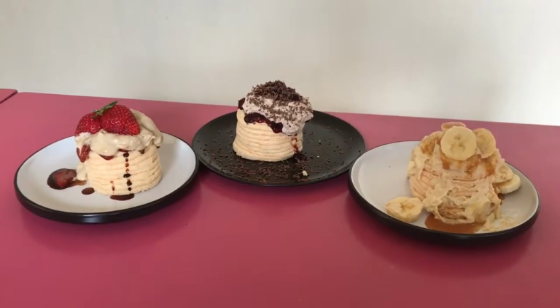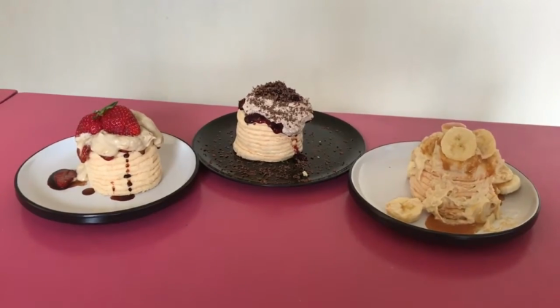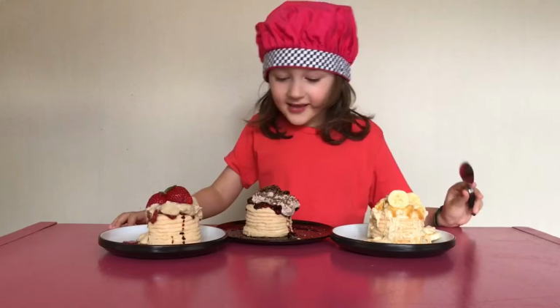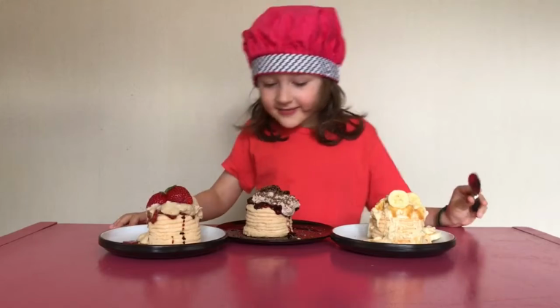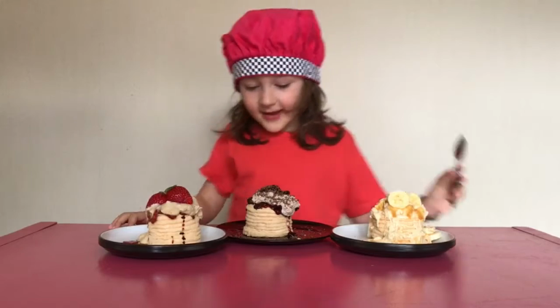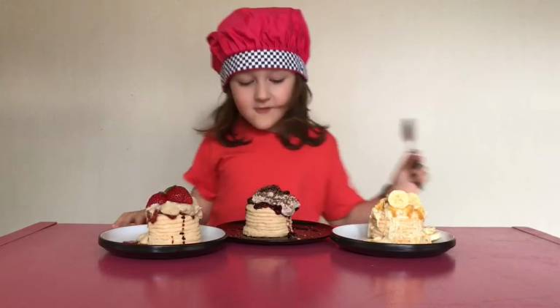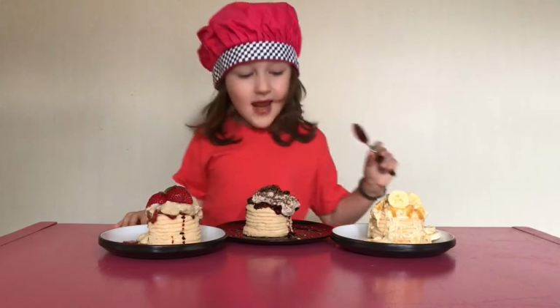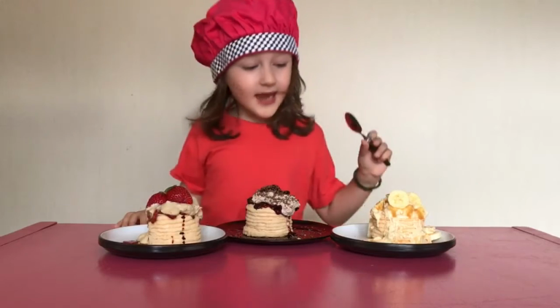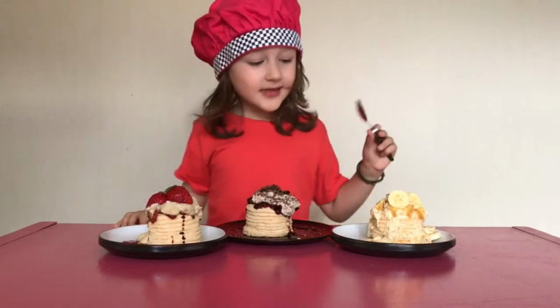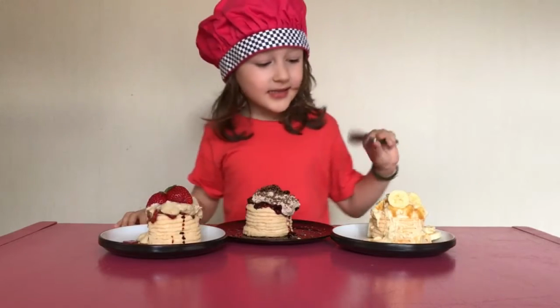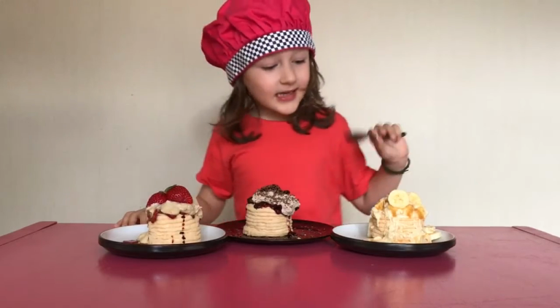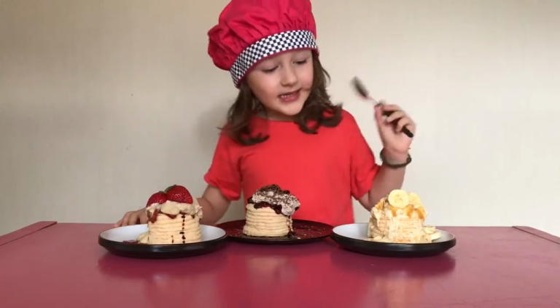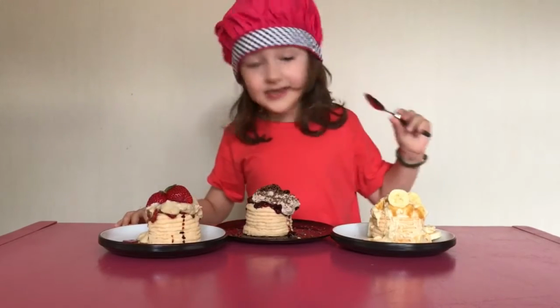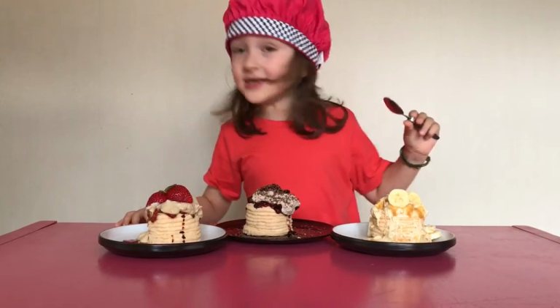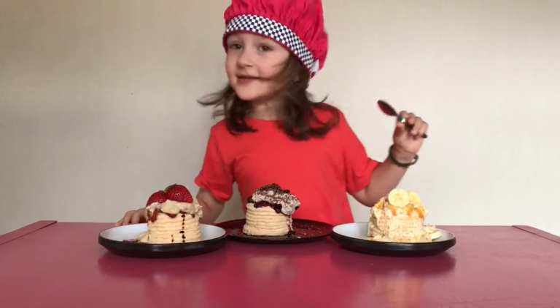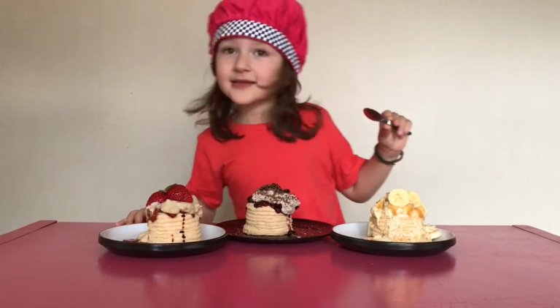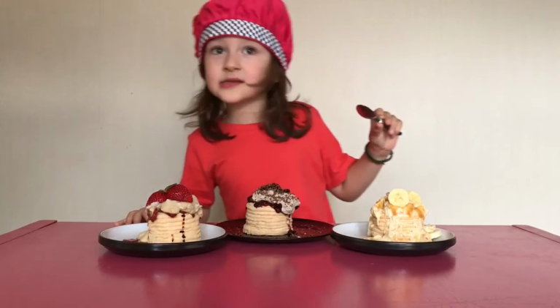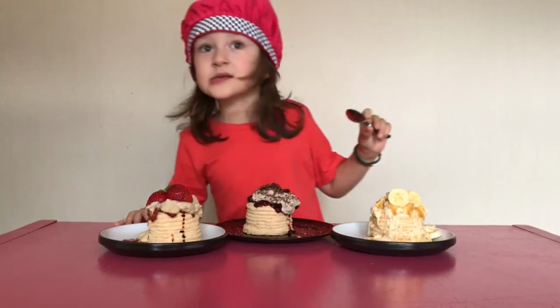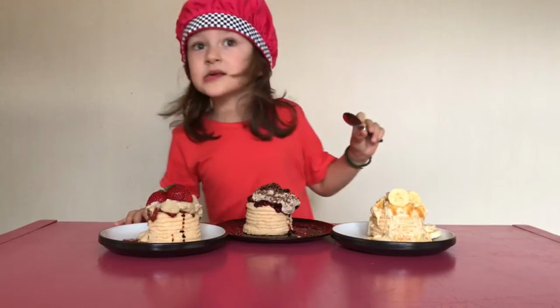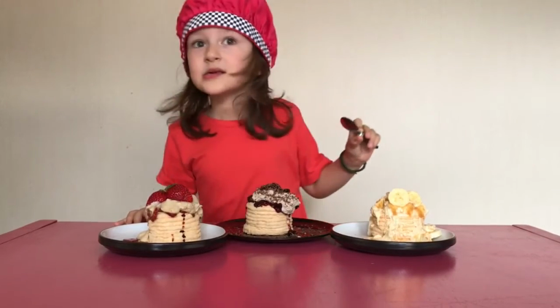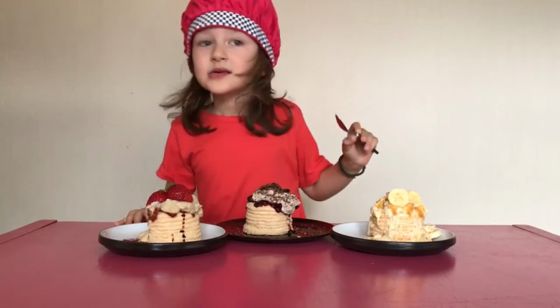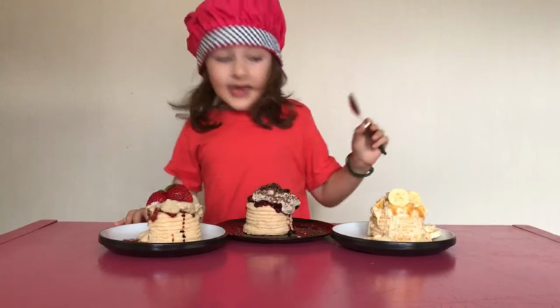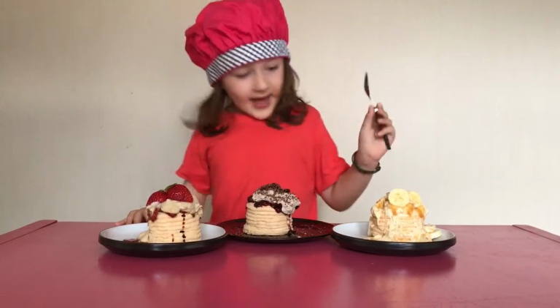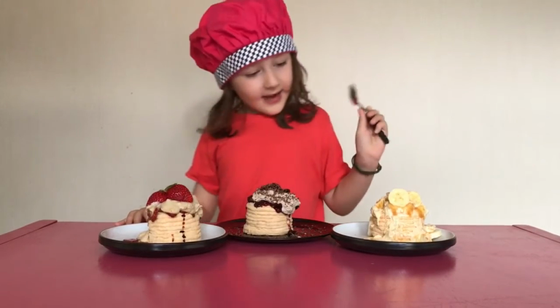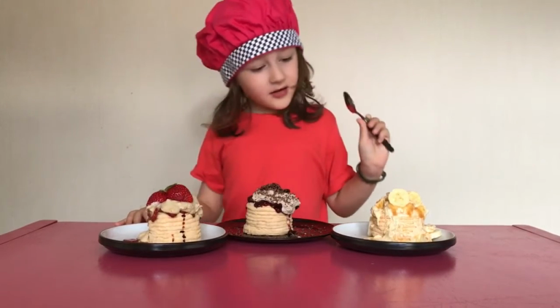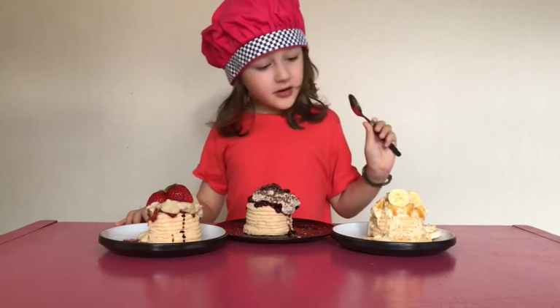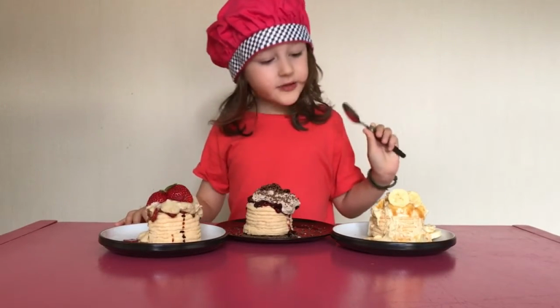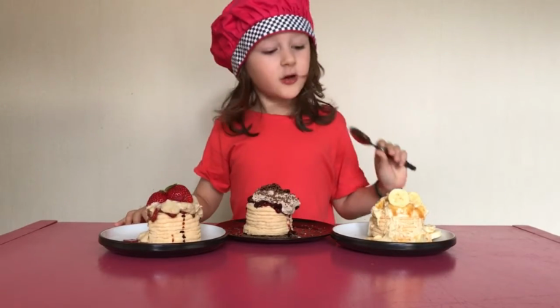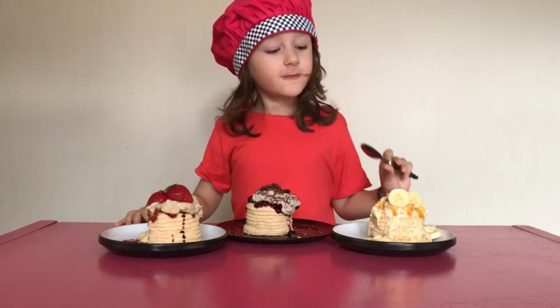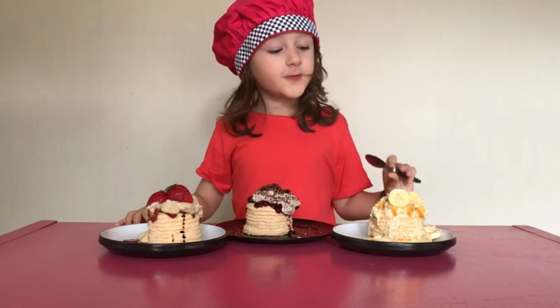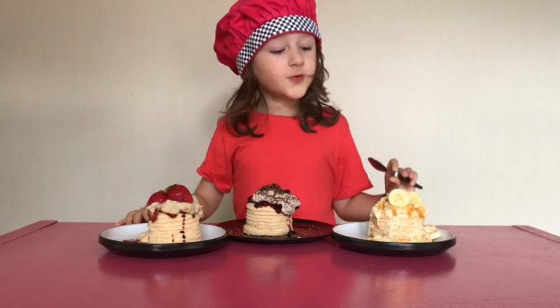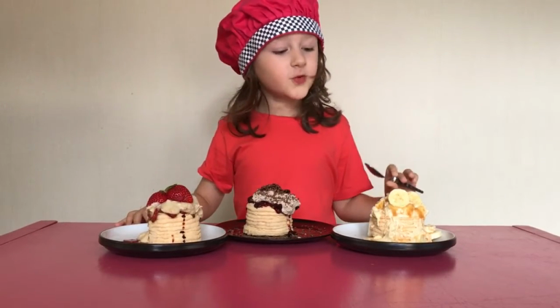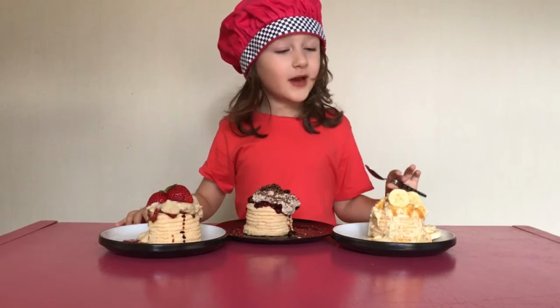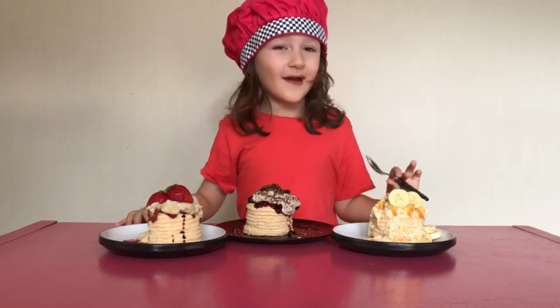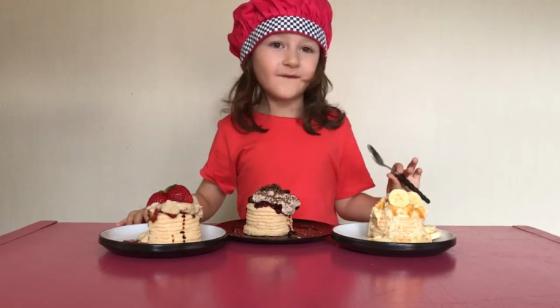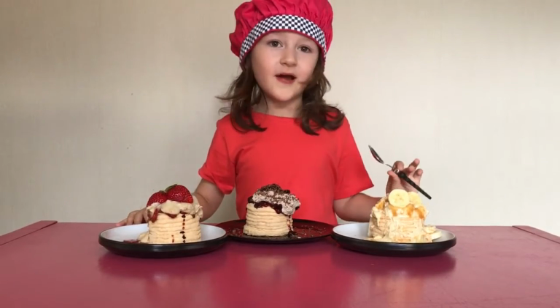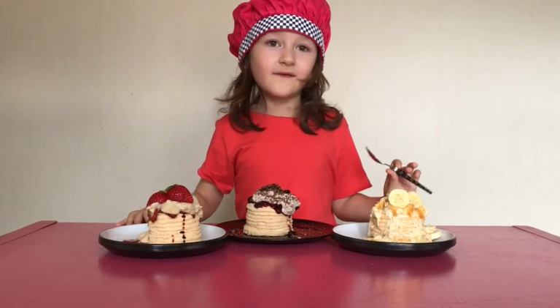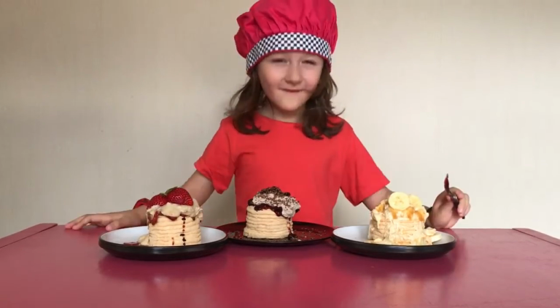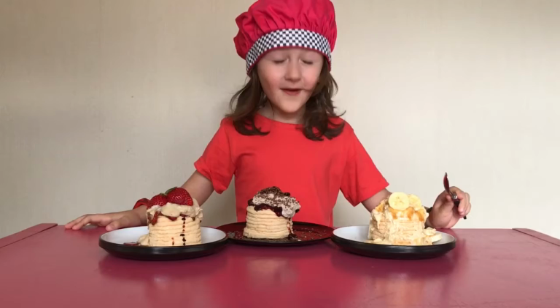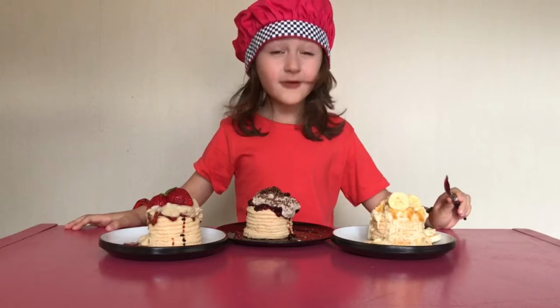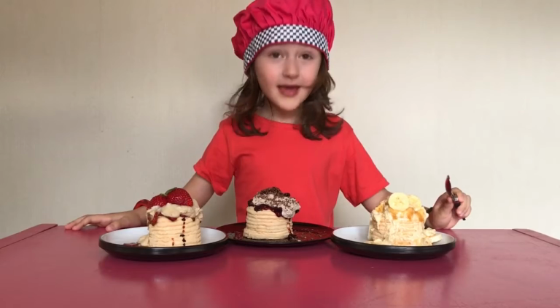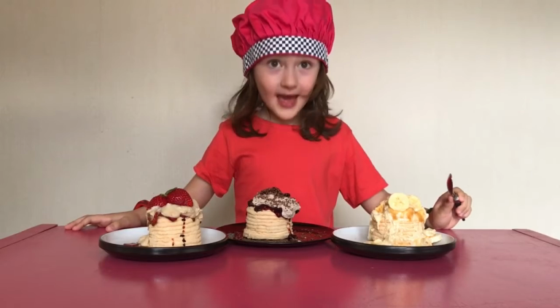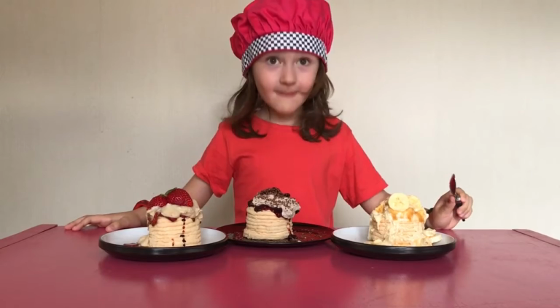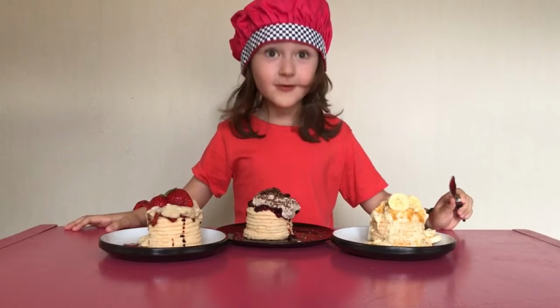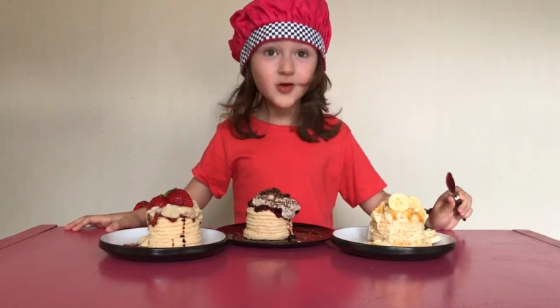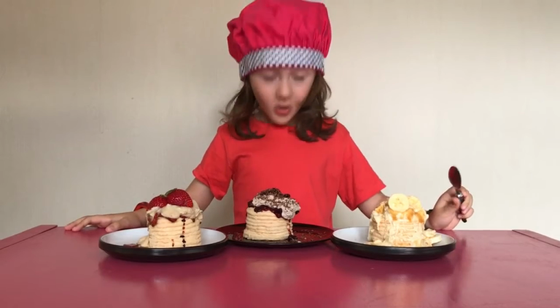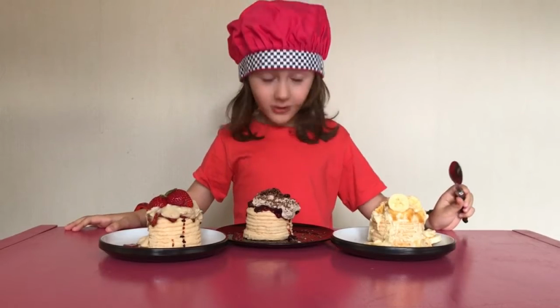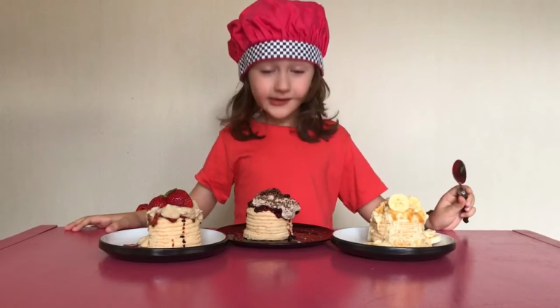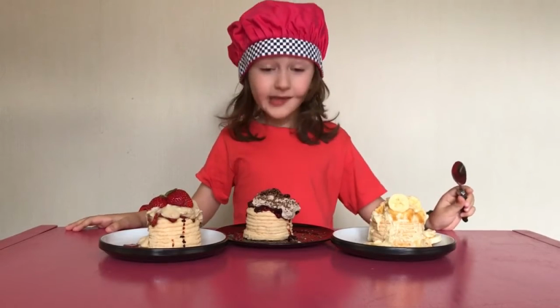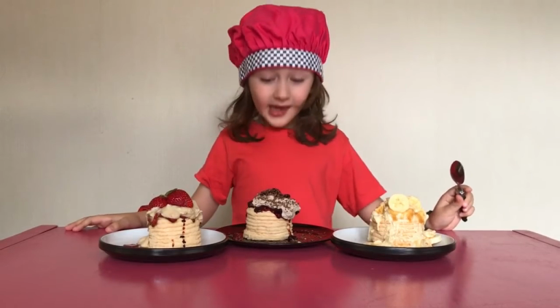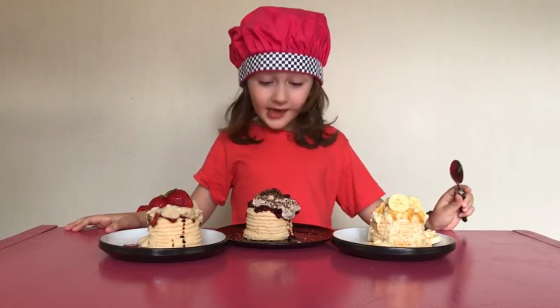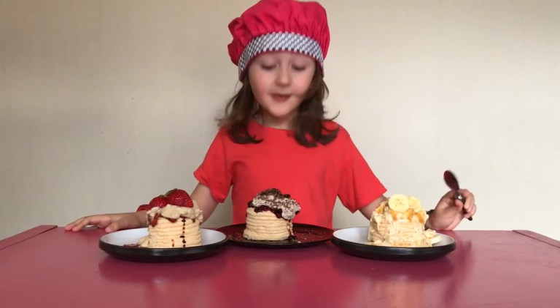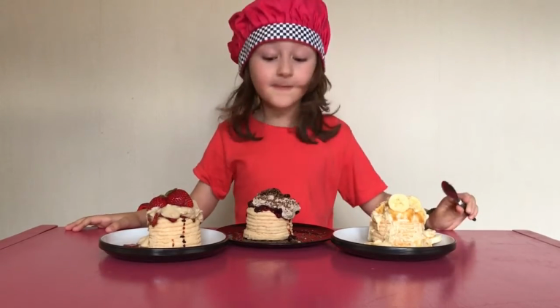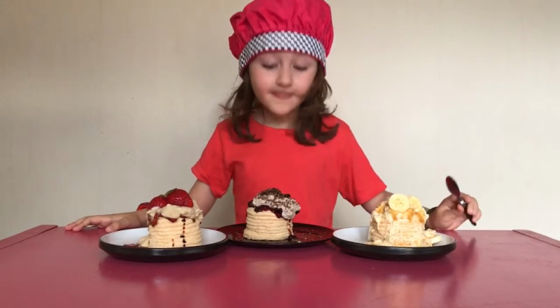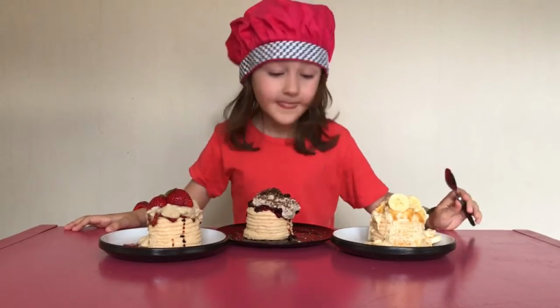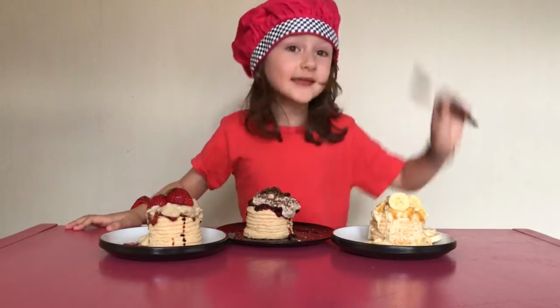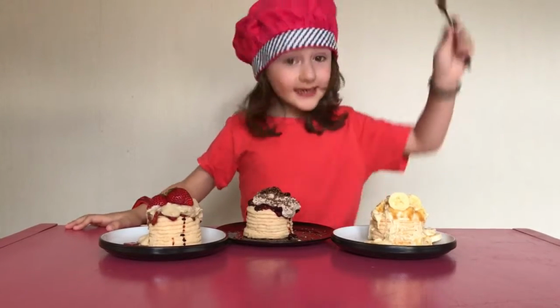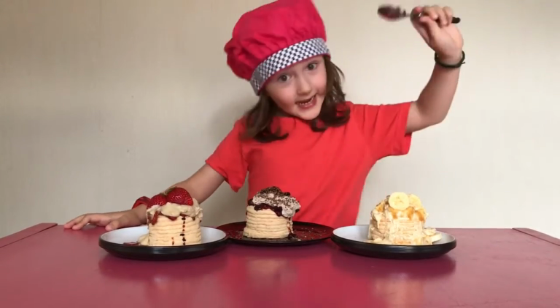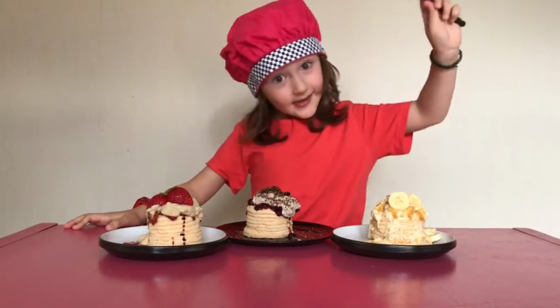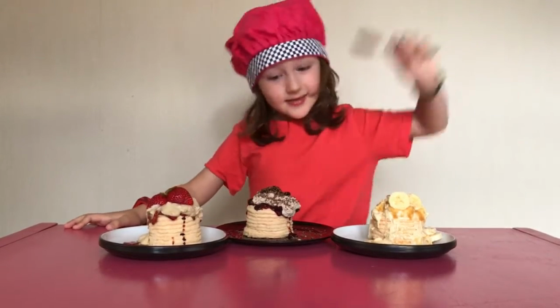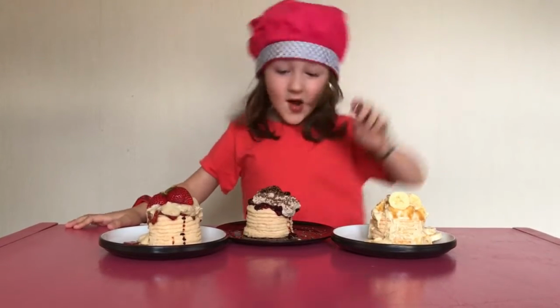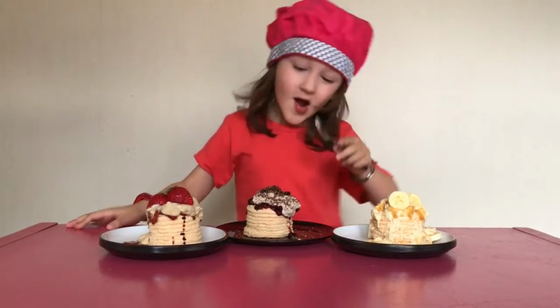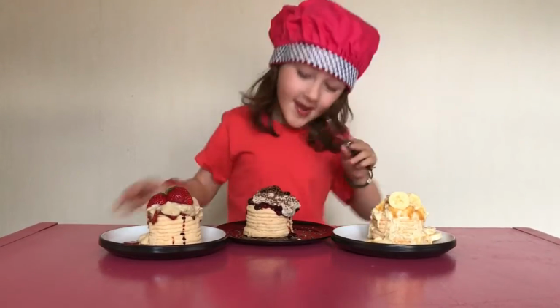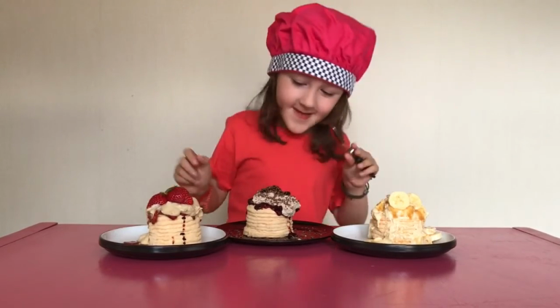They're ready to eat and I hope you have a very happy holiday. See you next time.